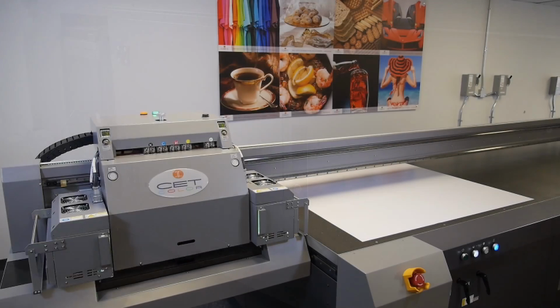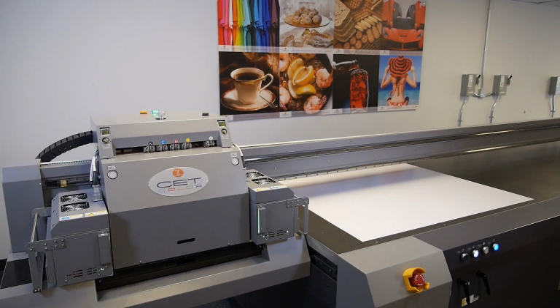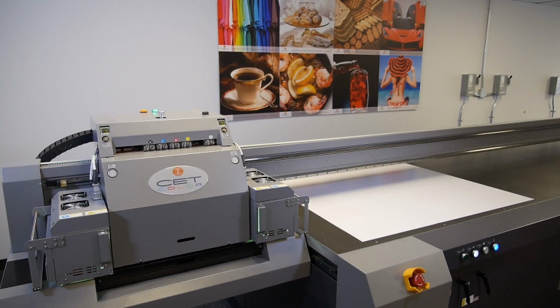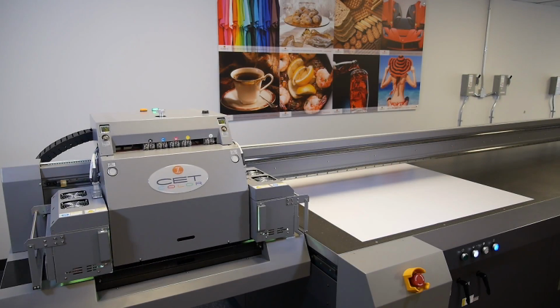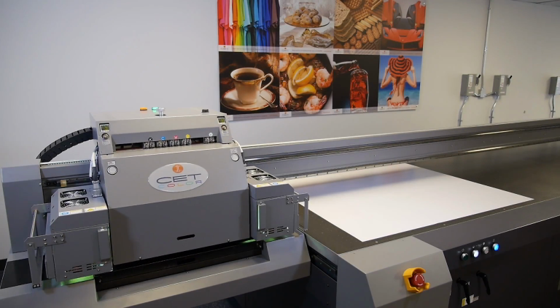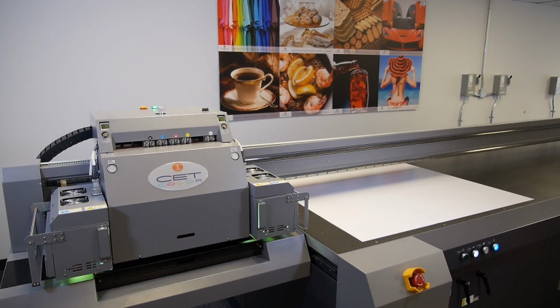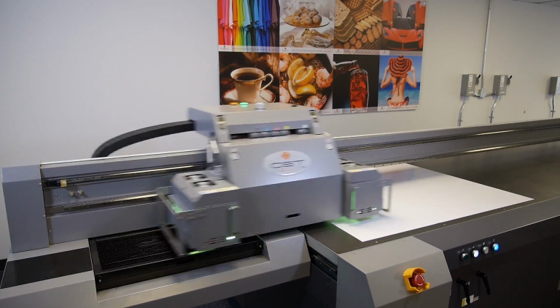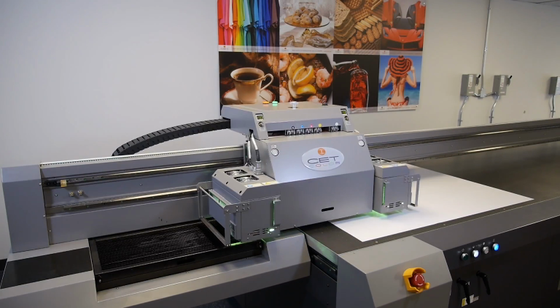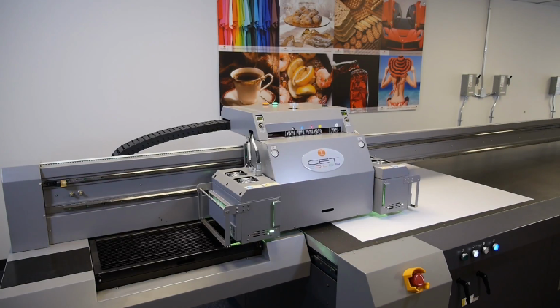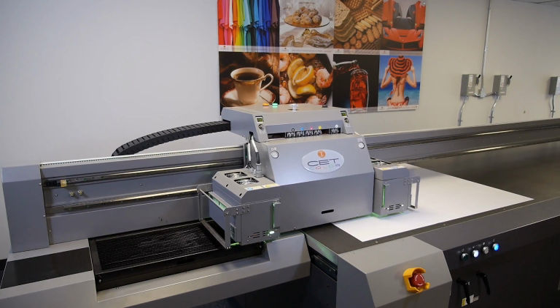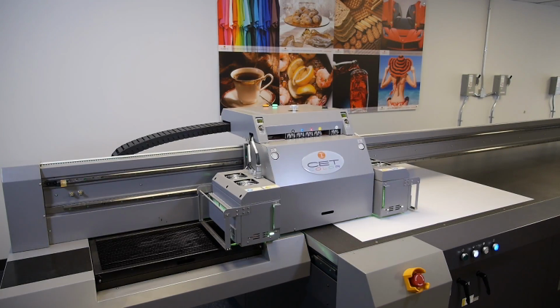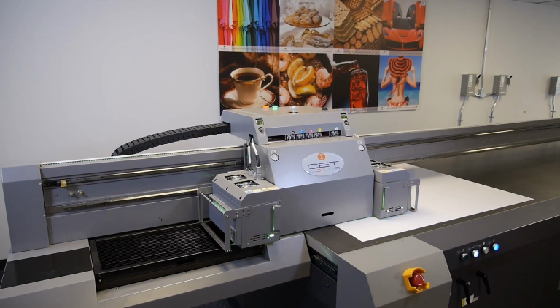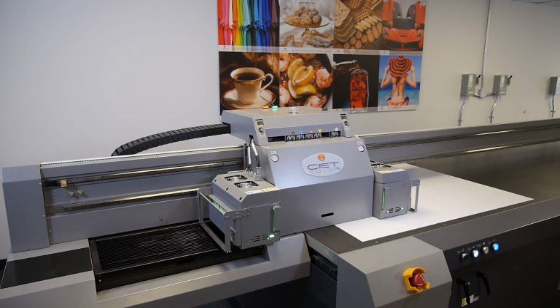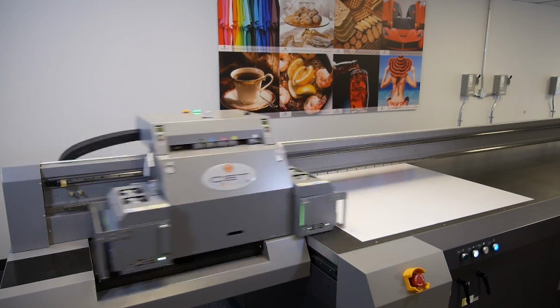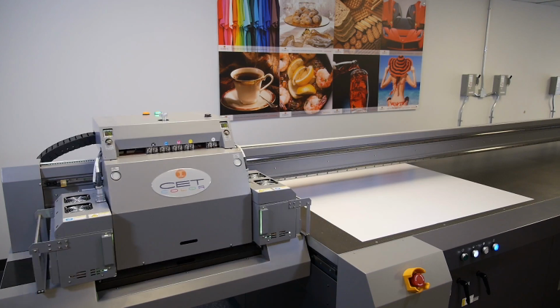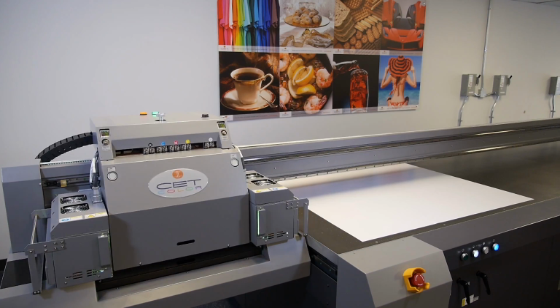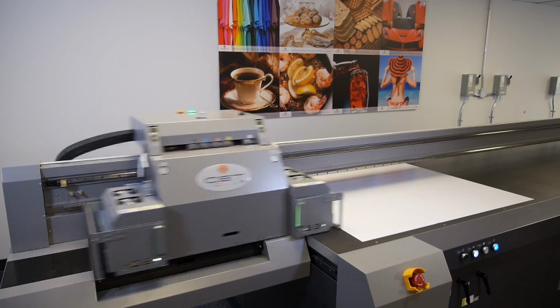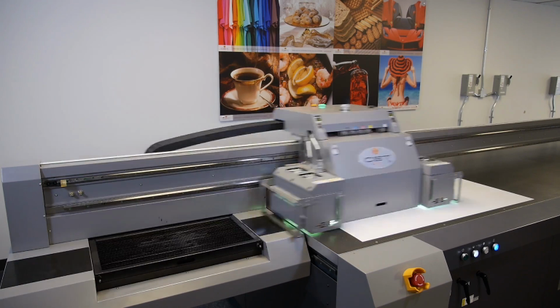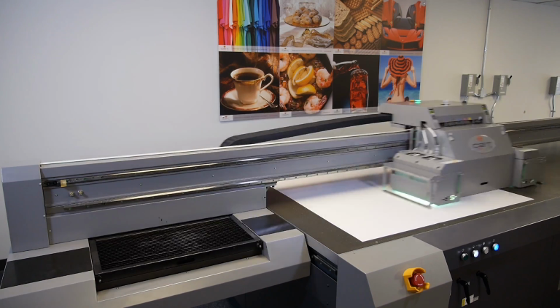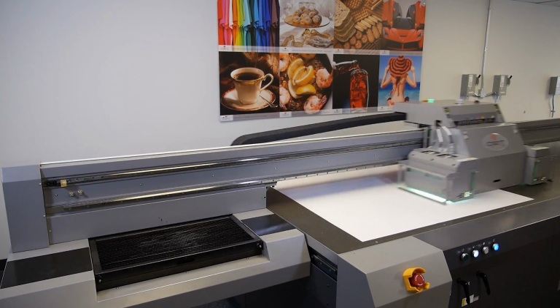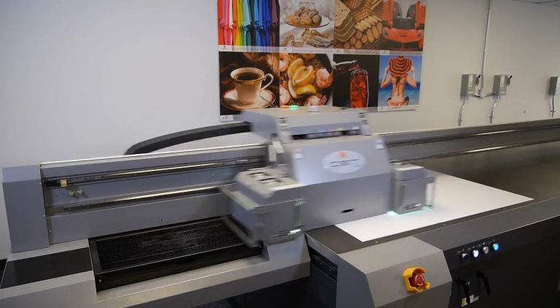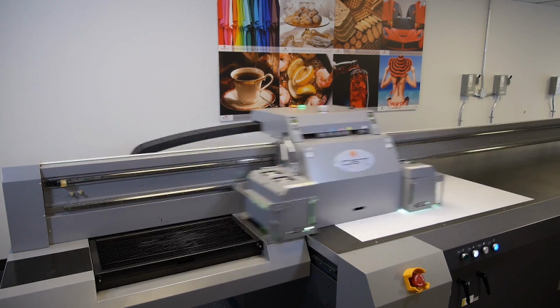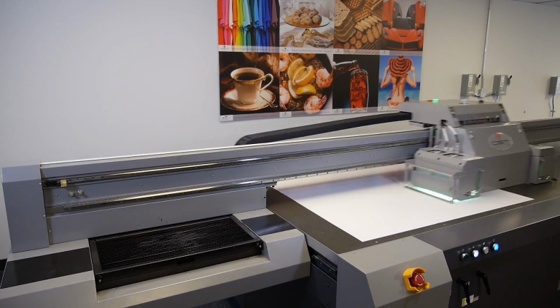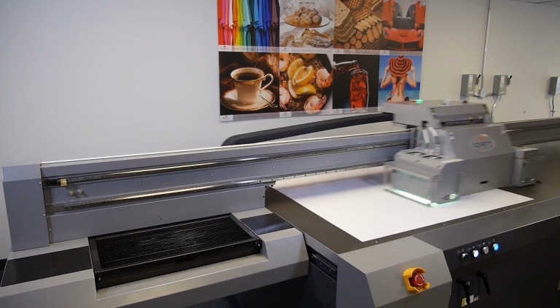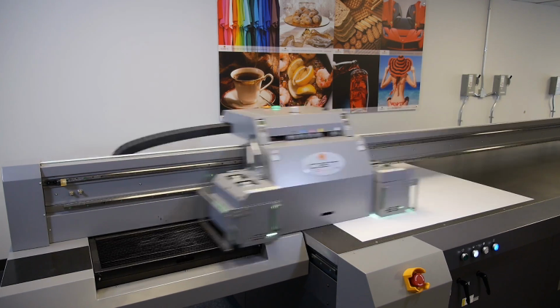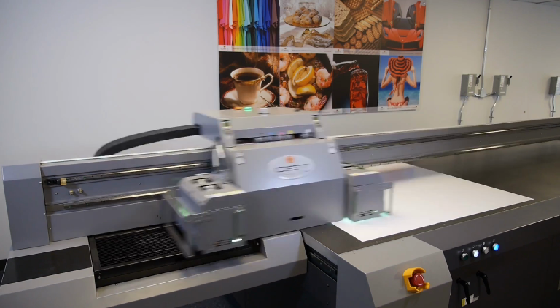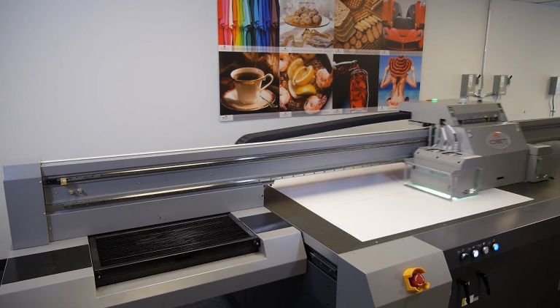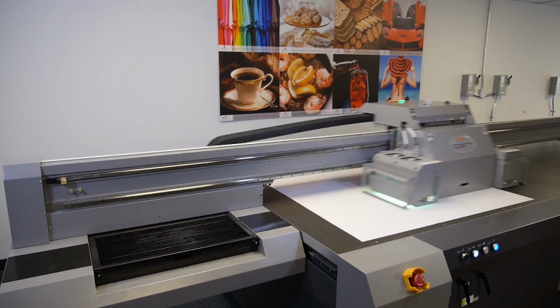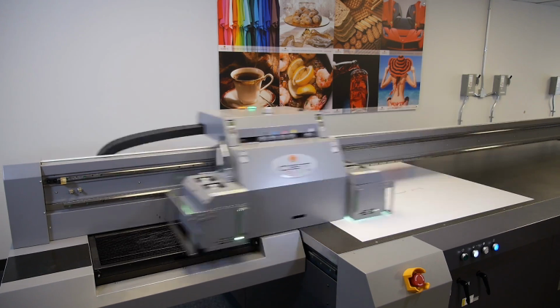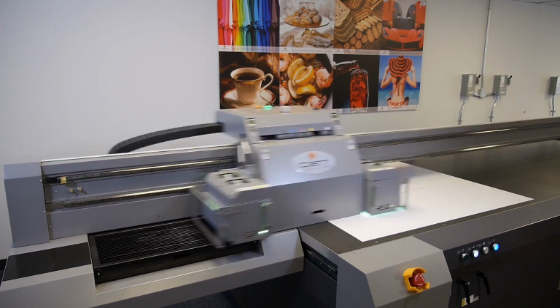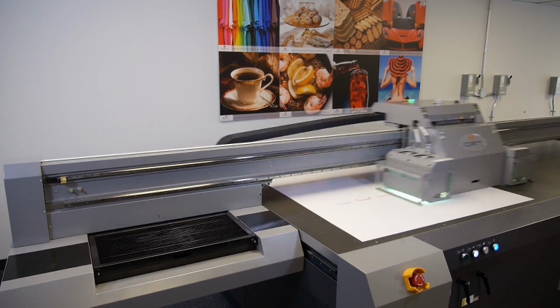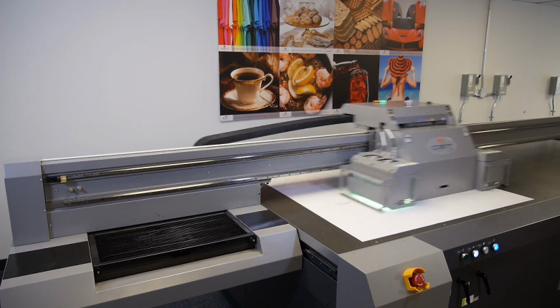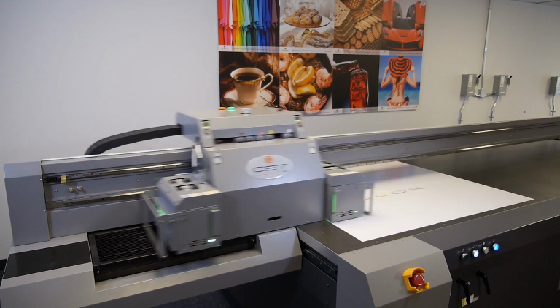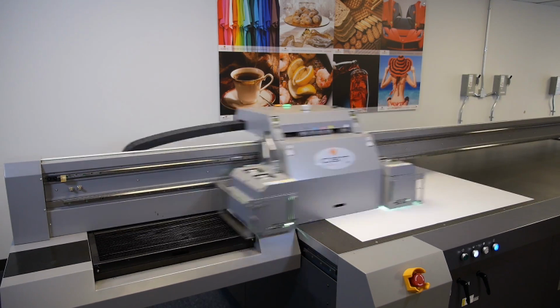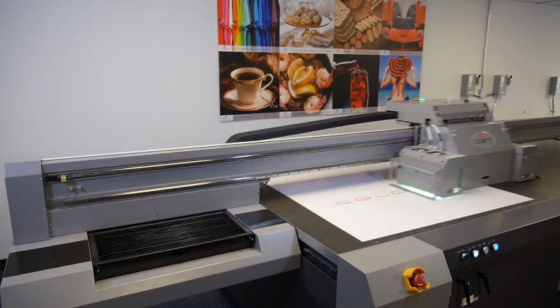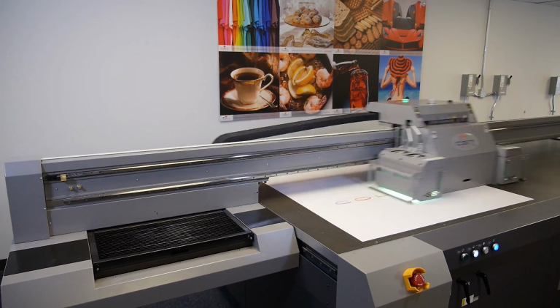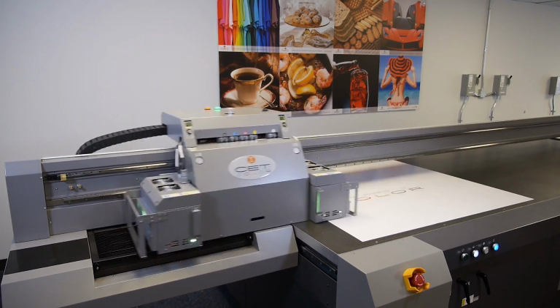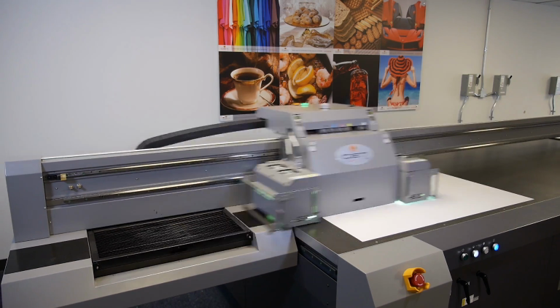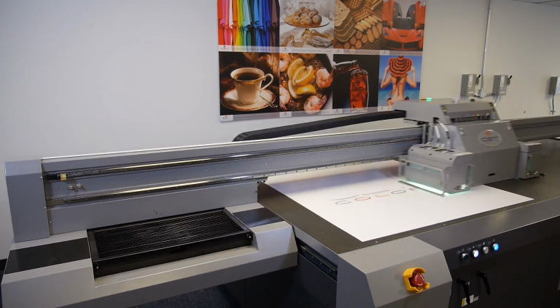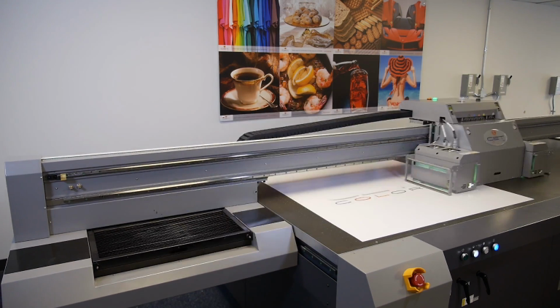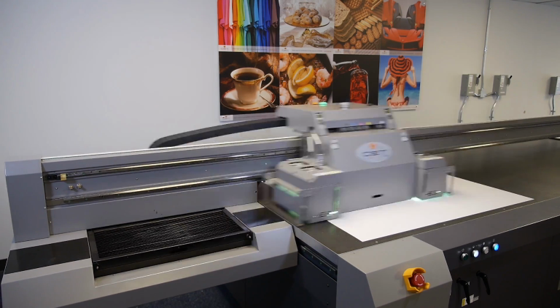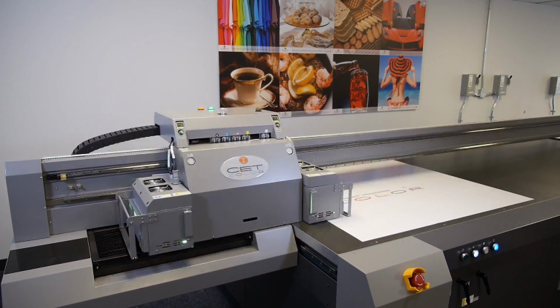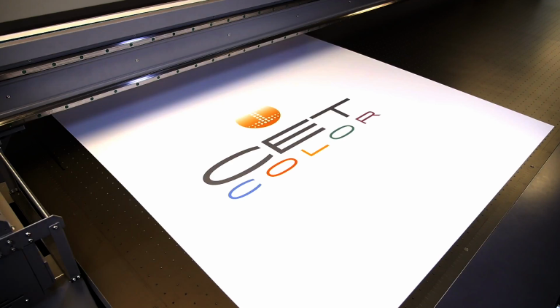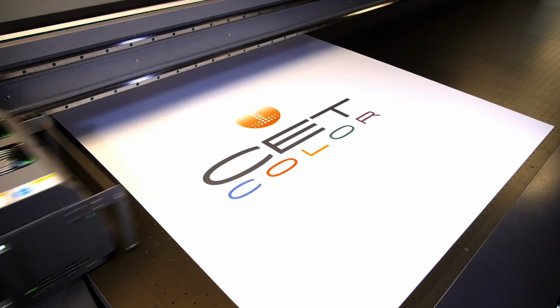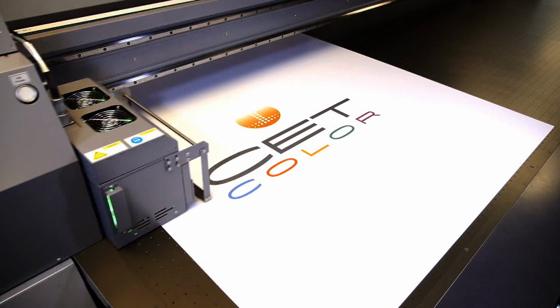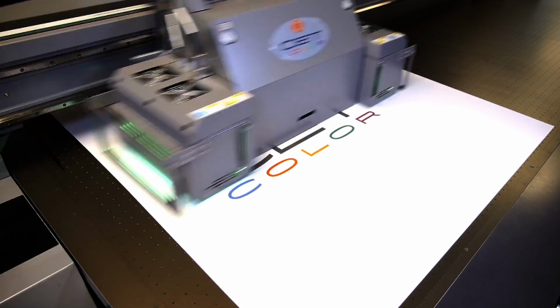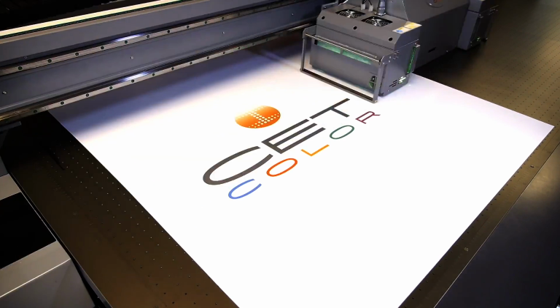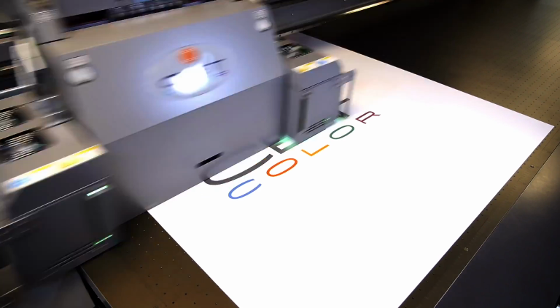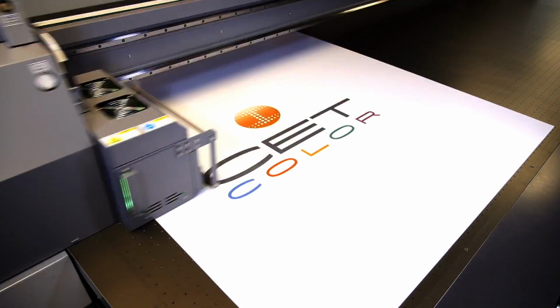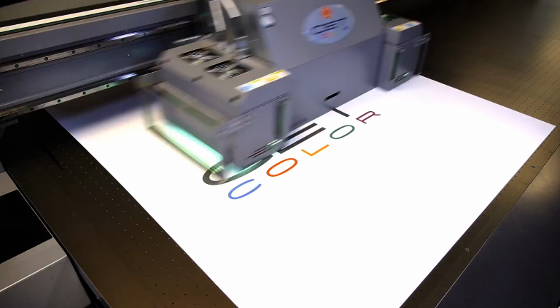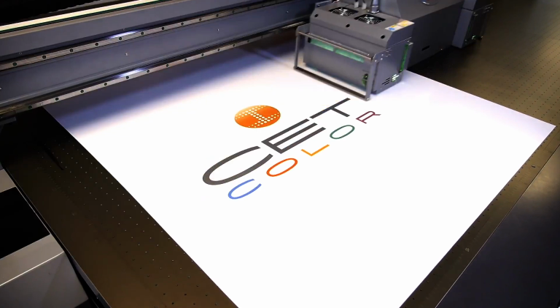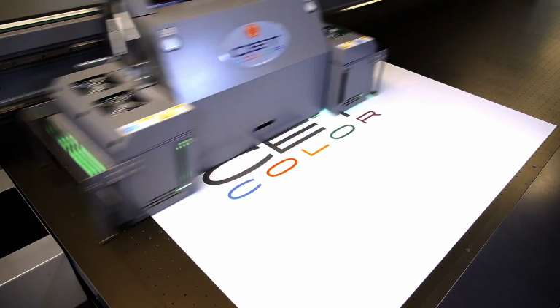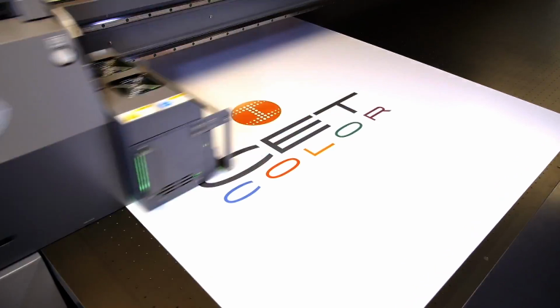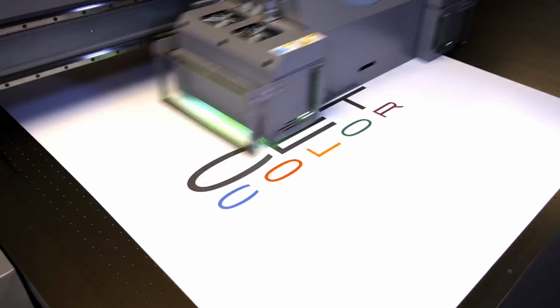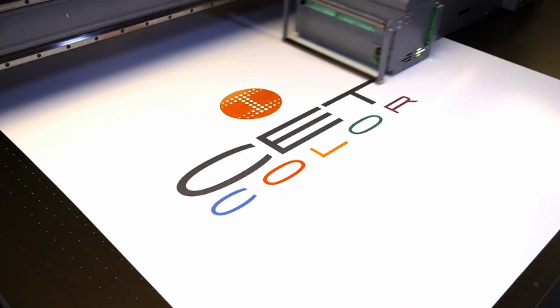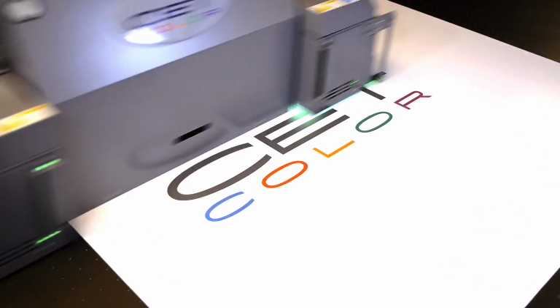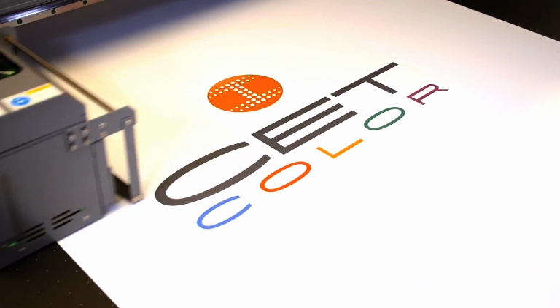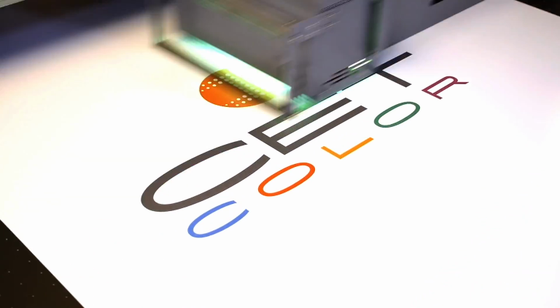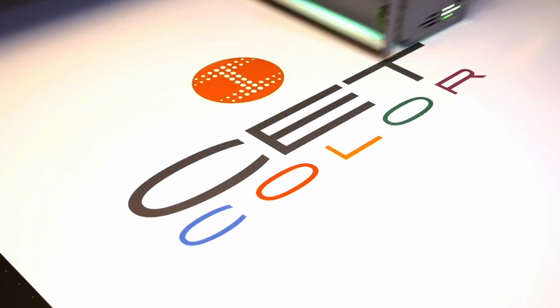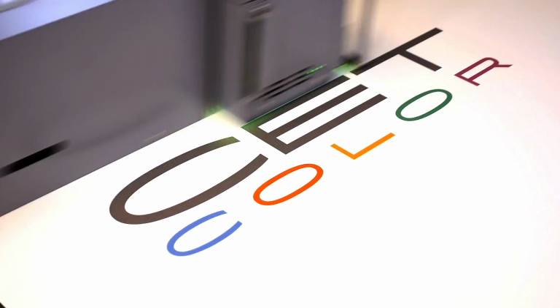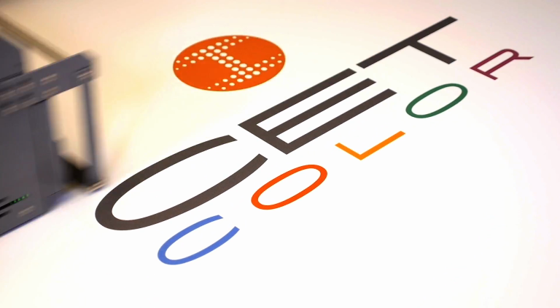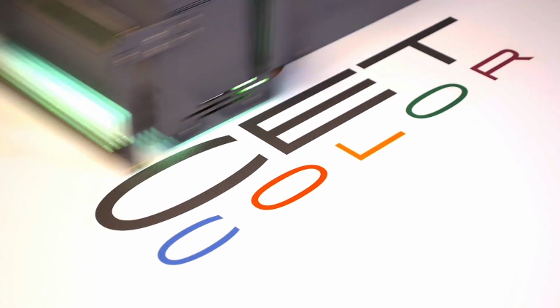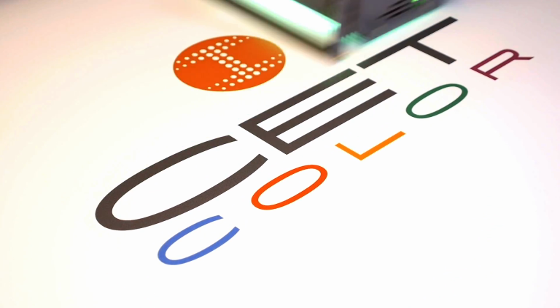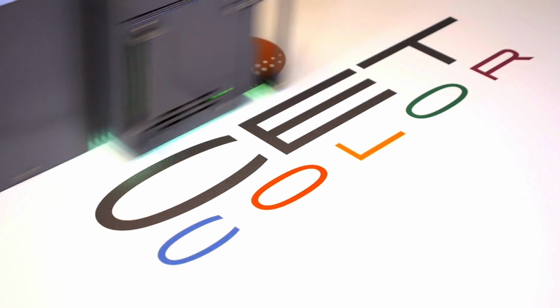And that's how you install a fiber optic cable on a CET Color large format digital UV printer.